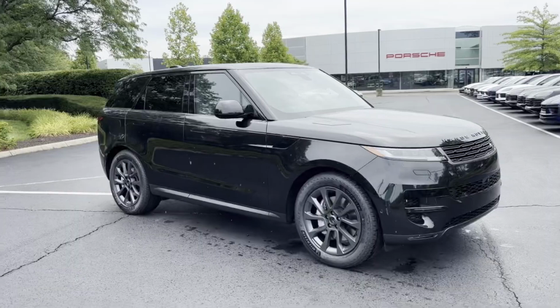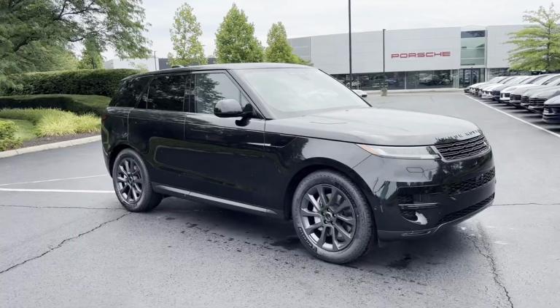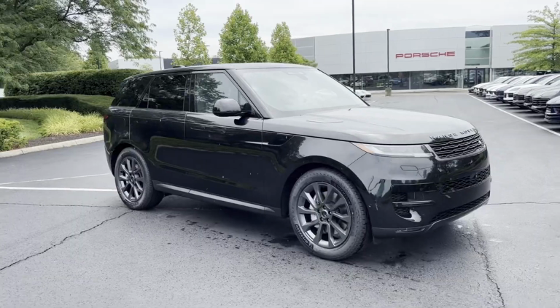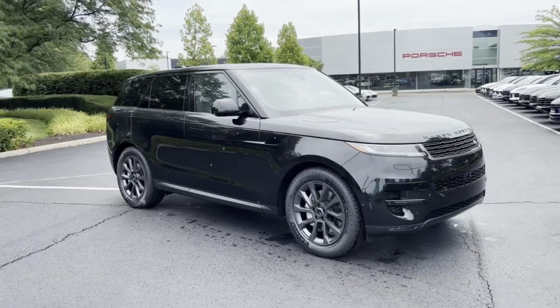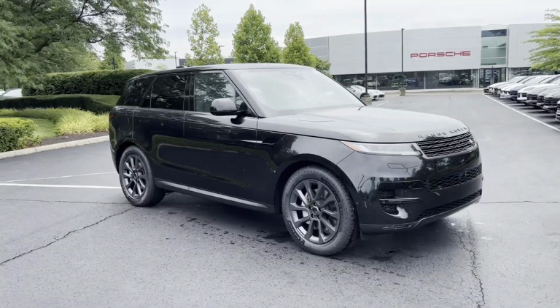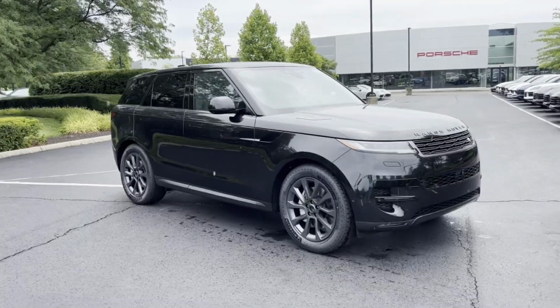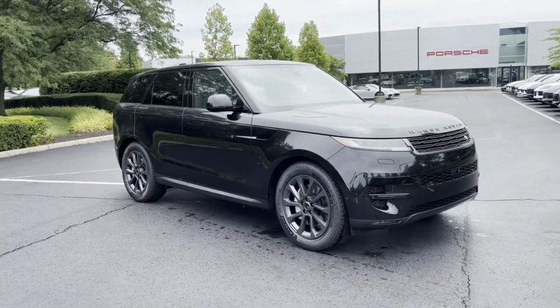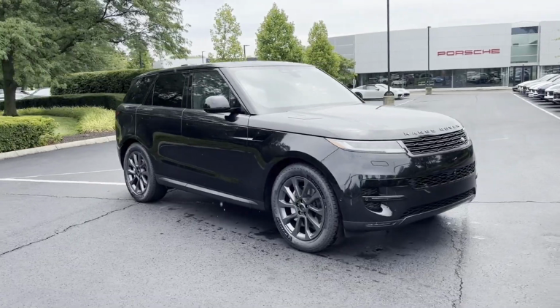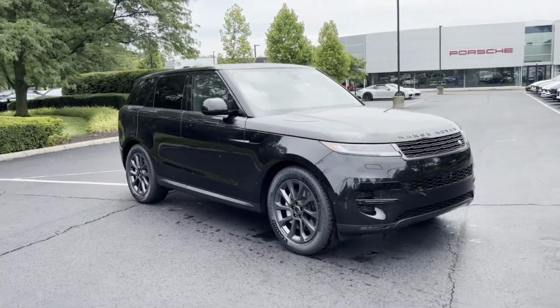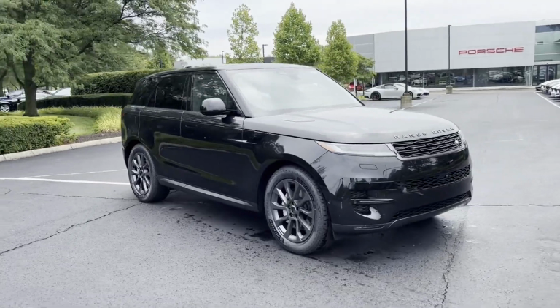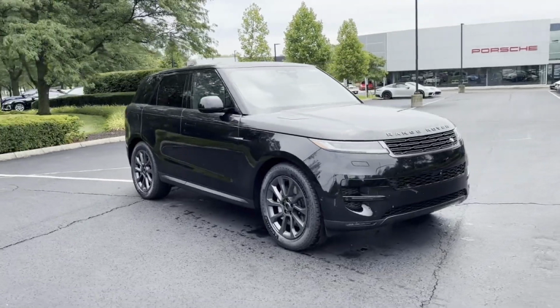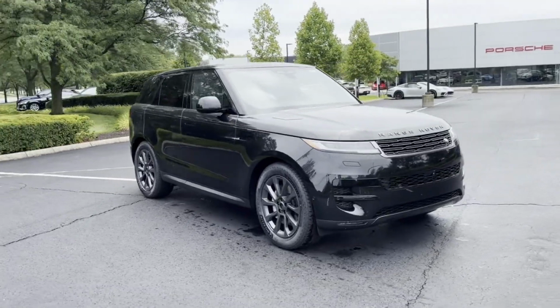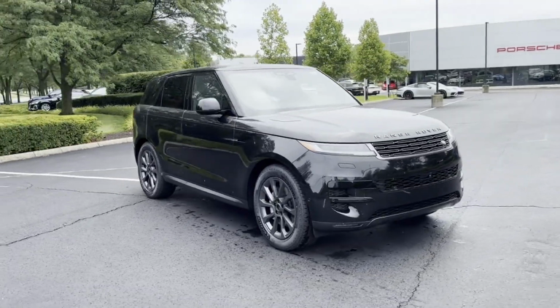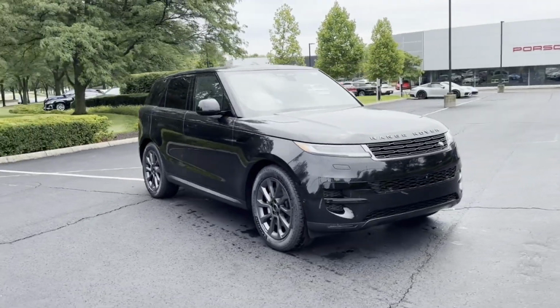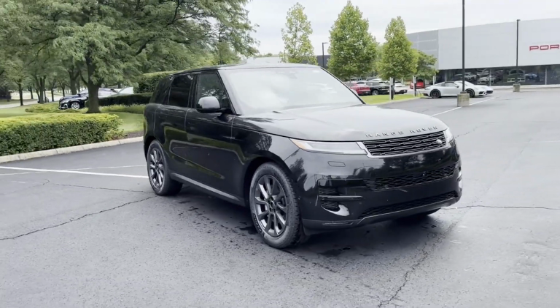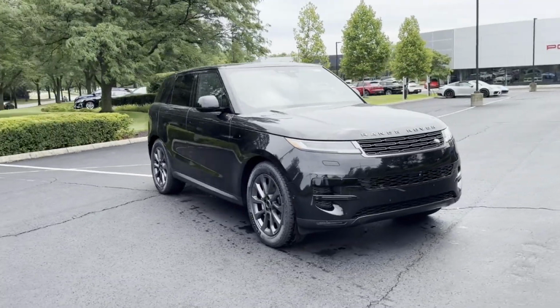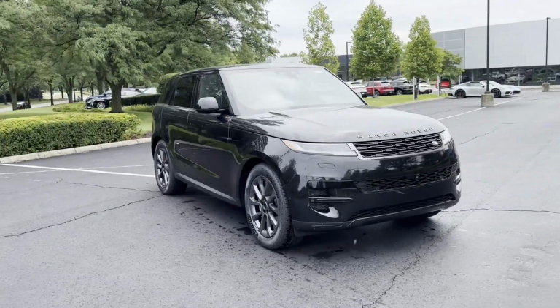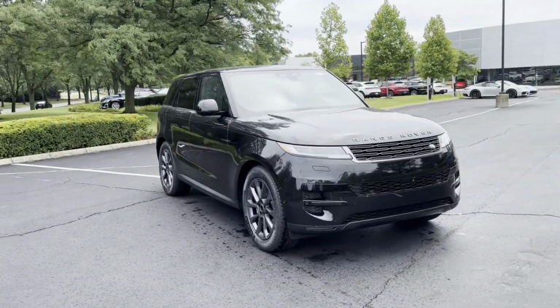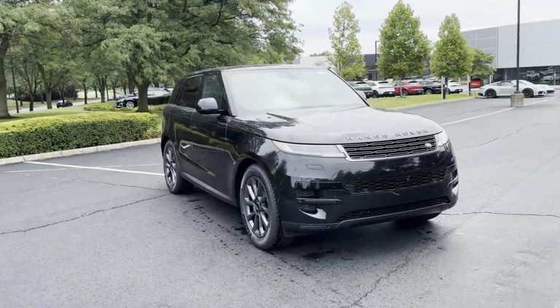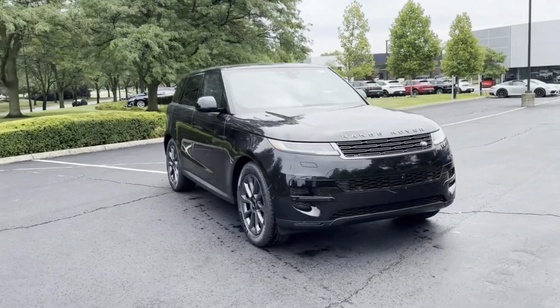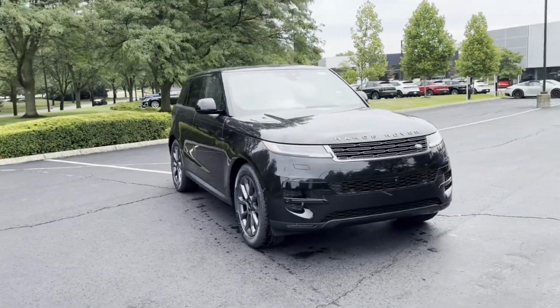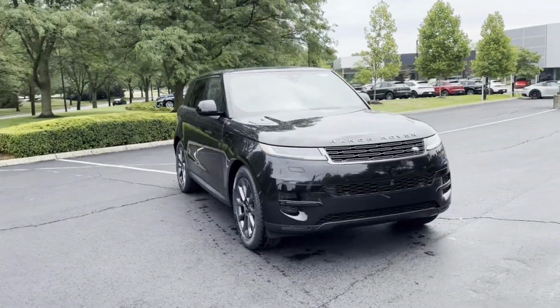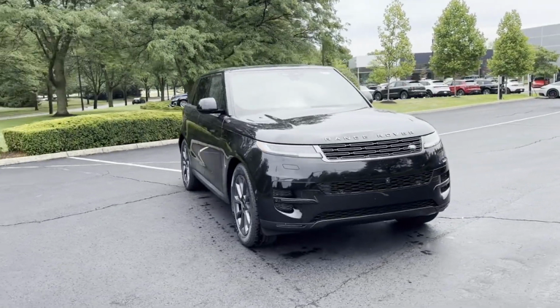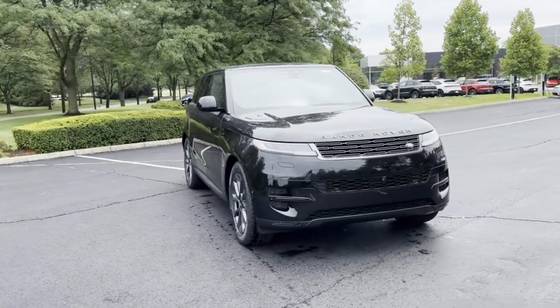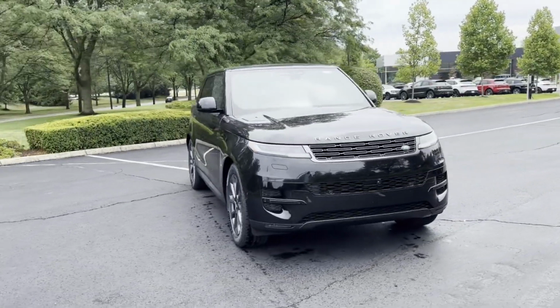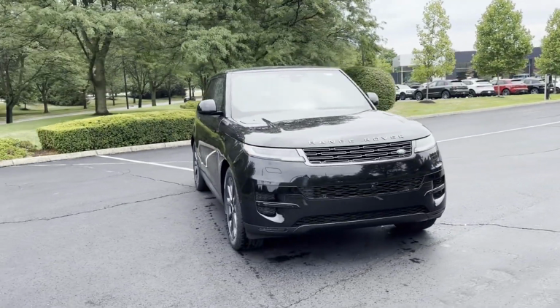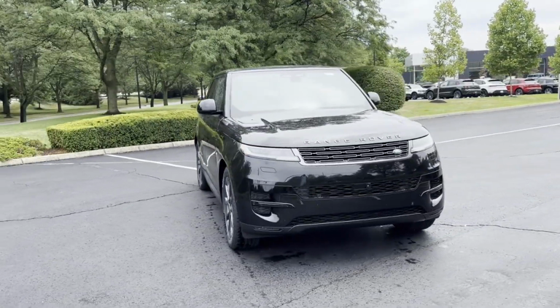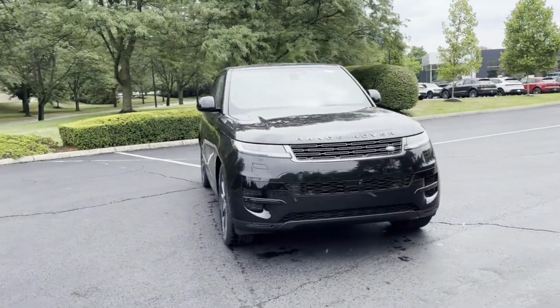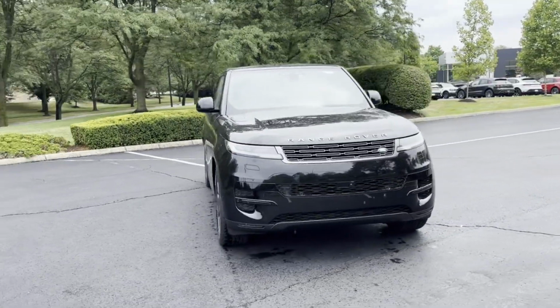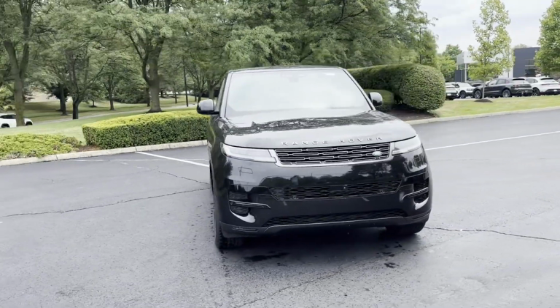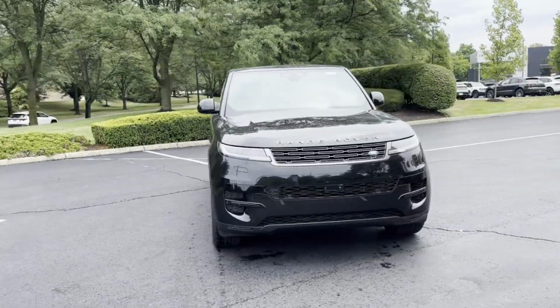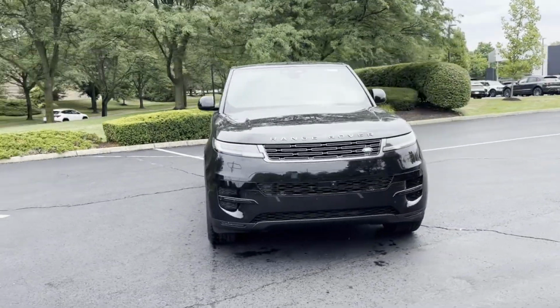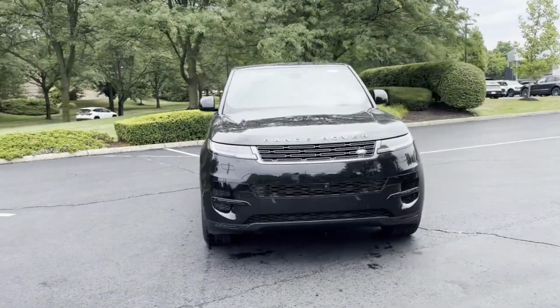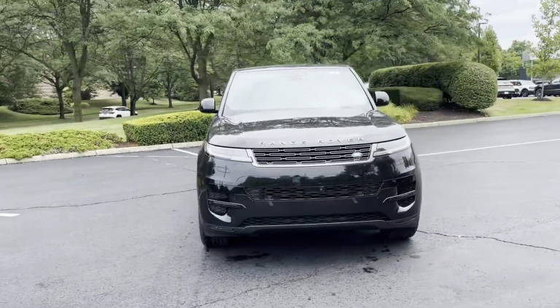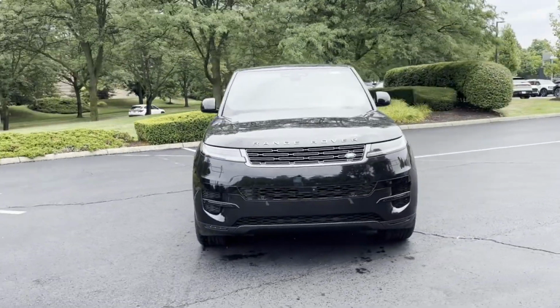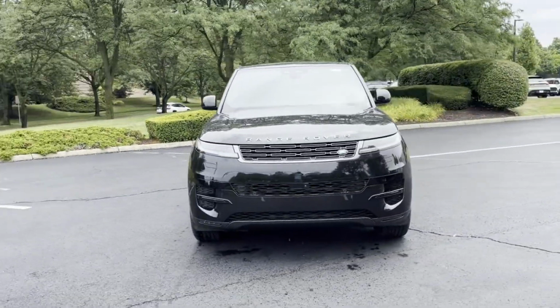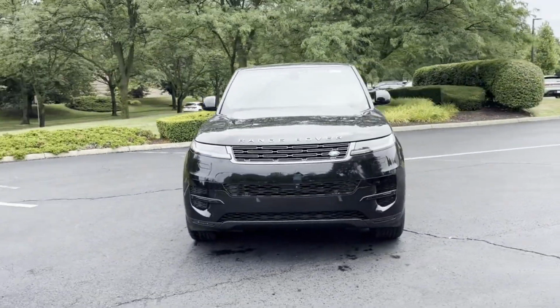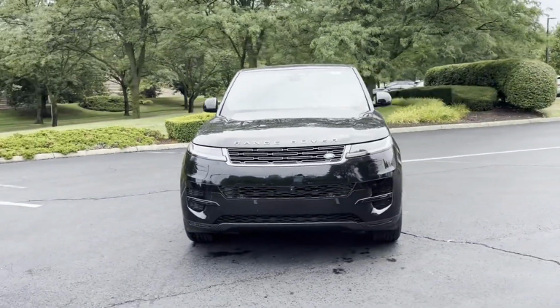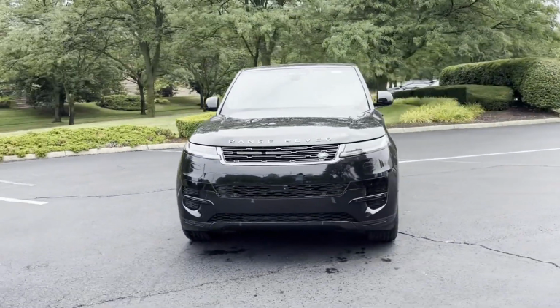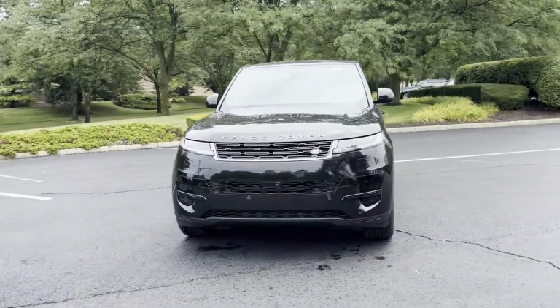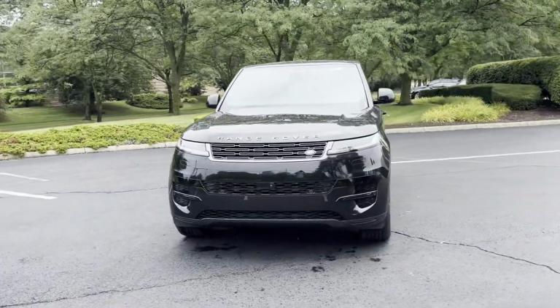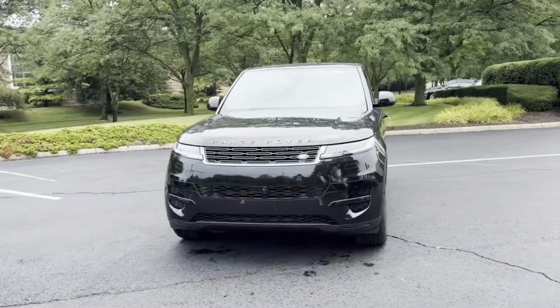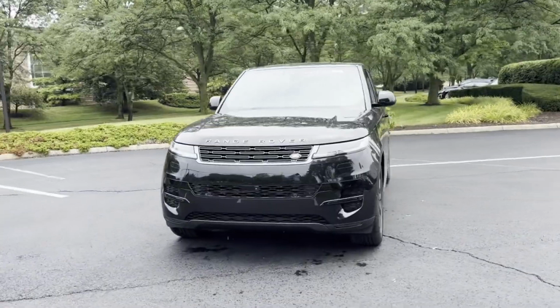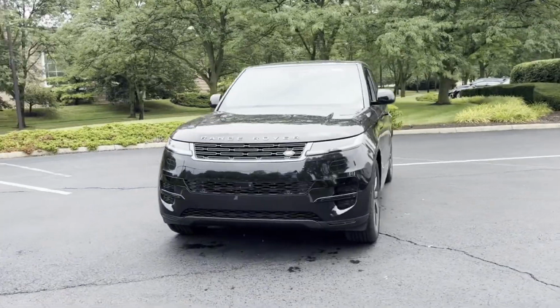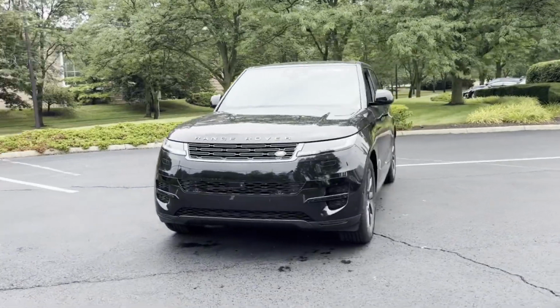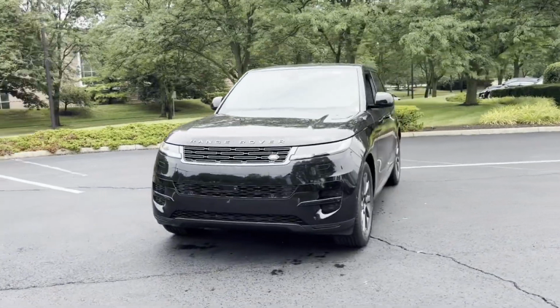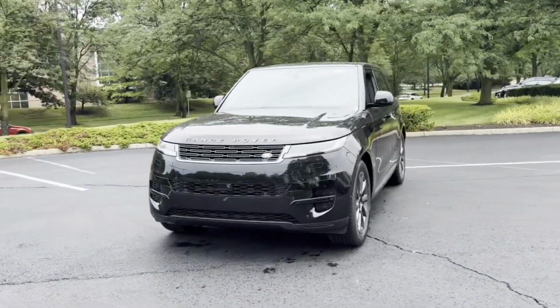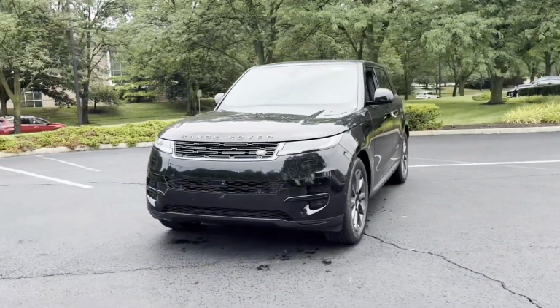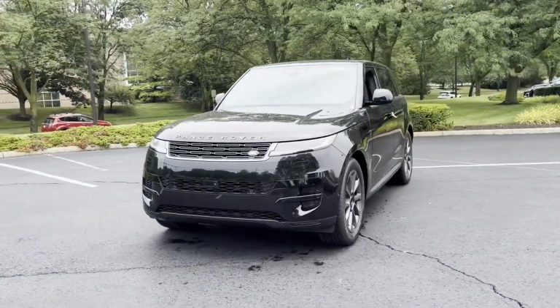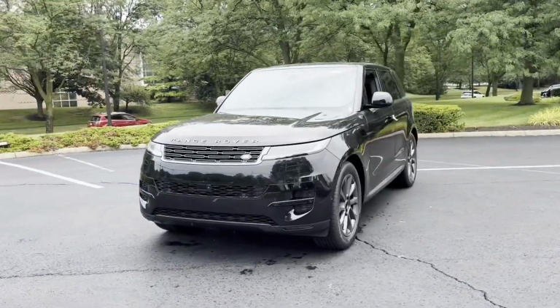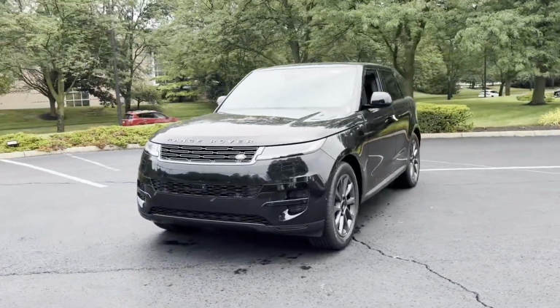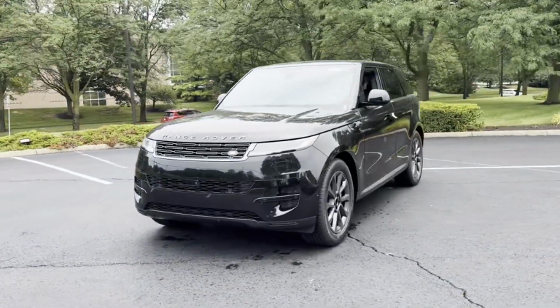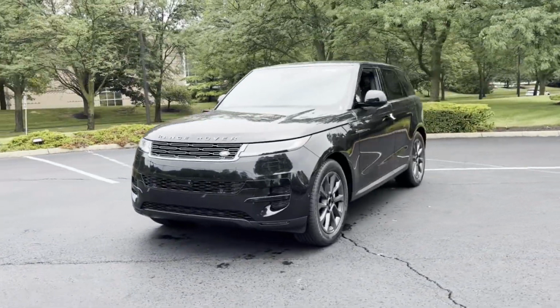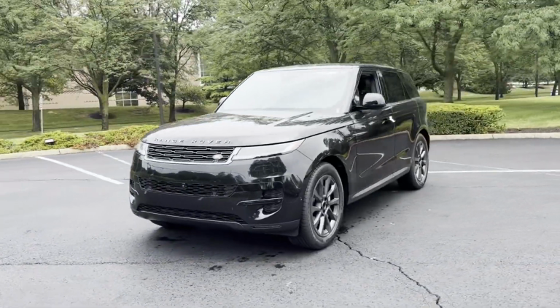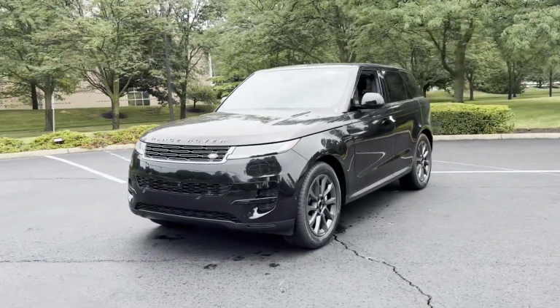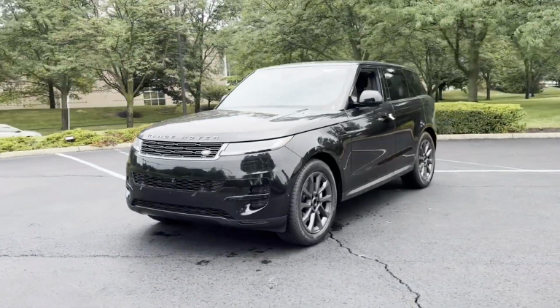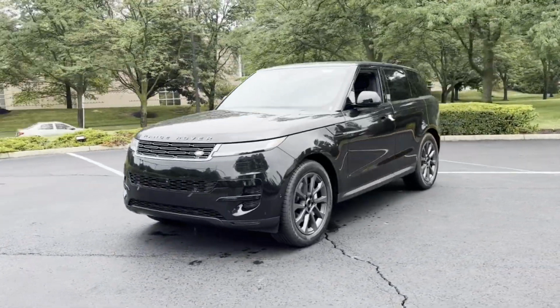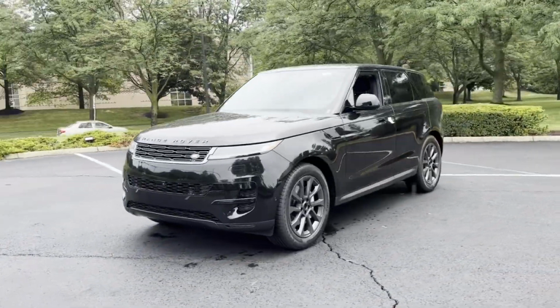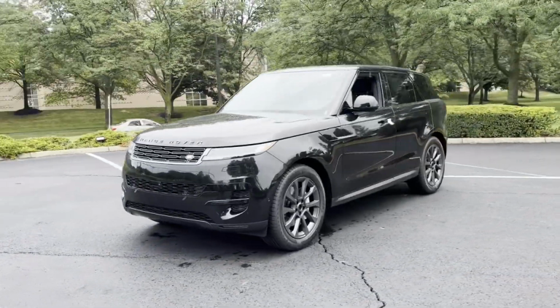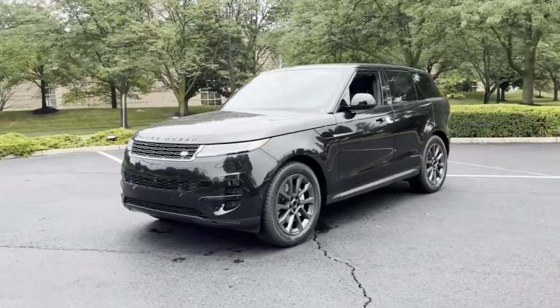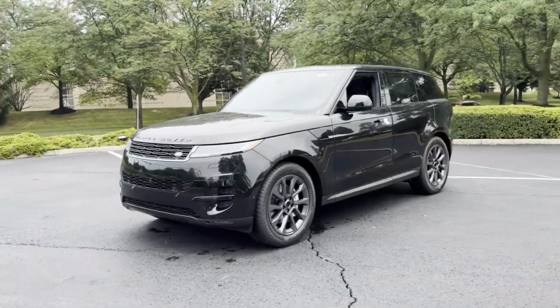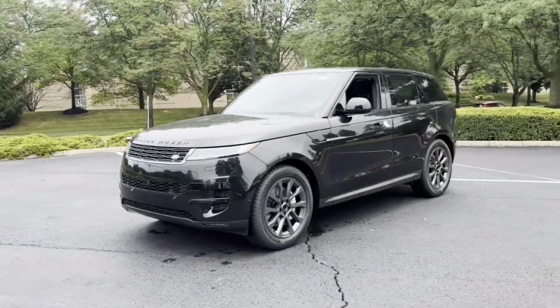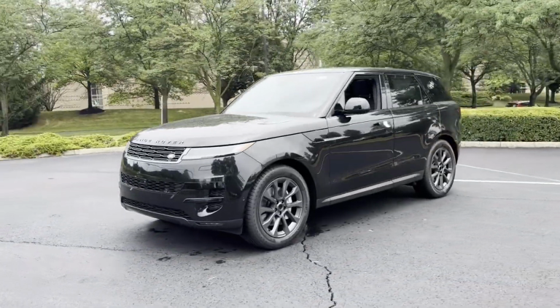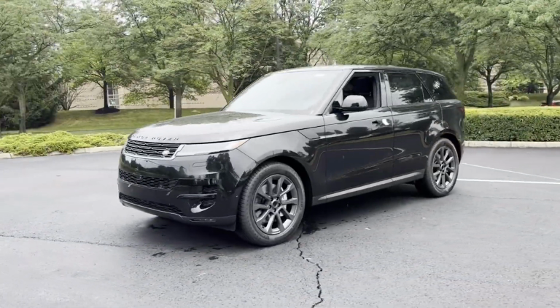2024 Land Rover Range Rover Sport. This SUV offers space as well as power and performance.